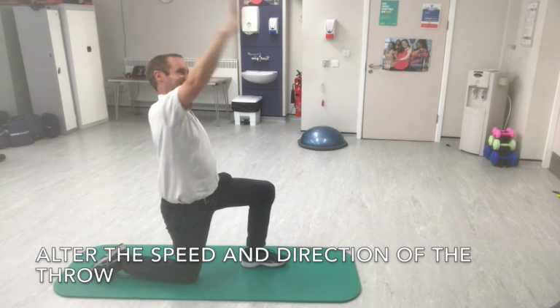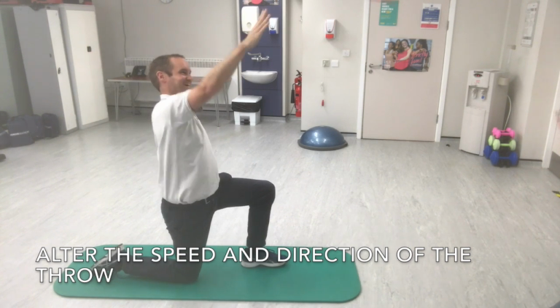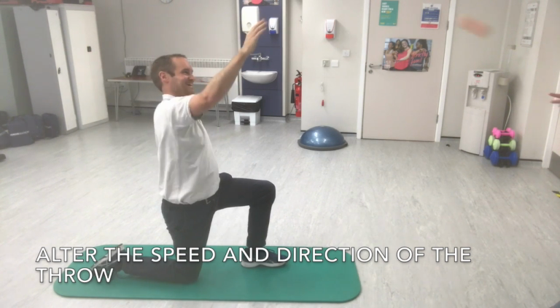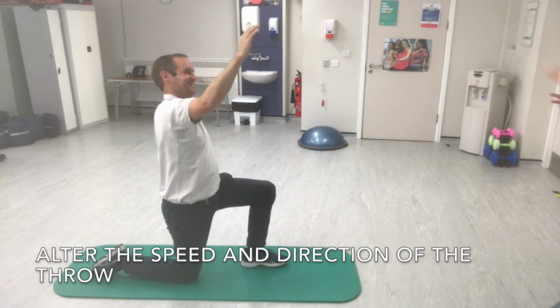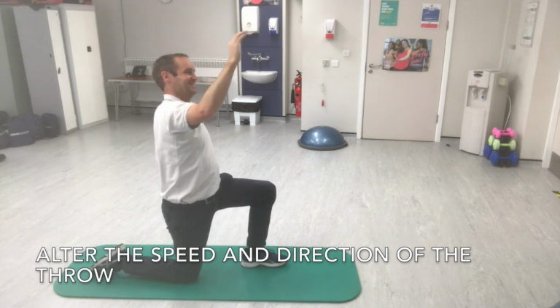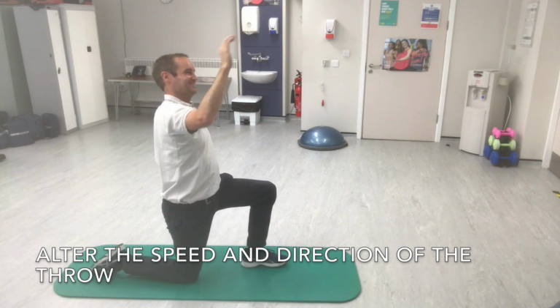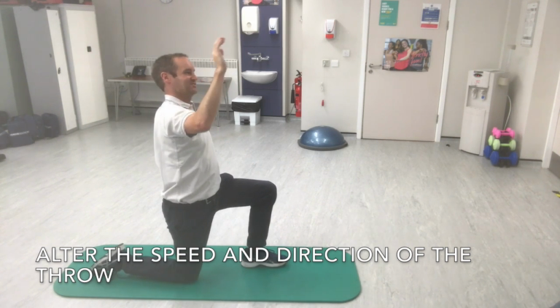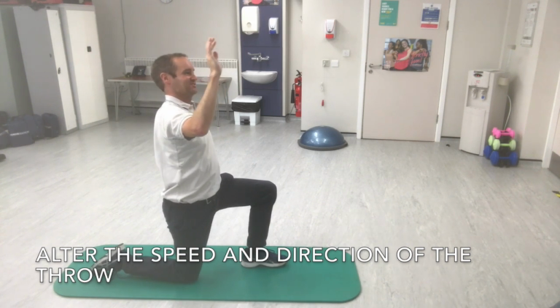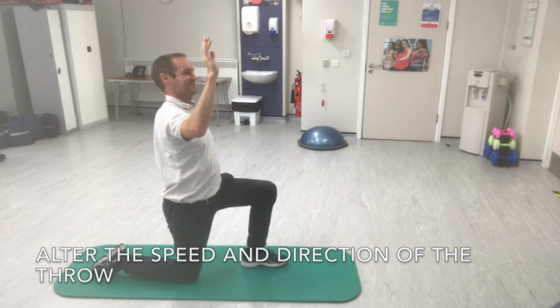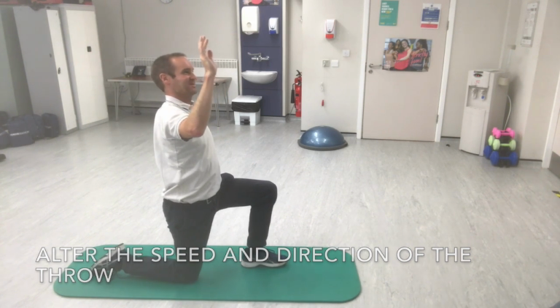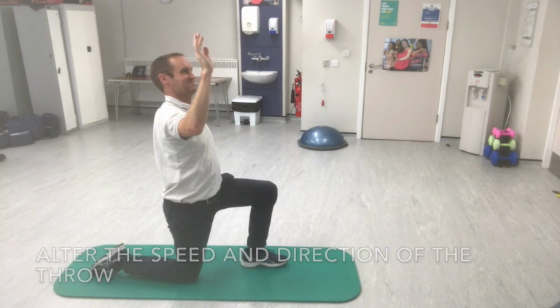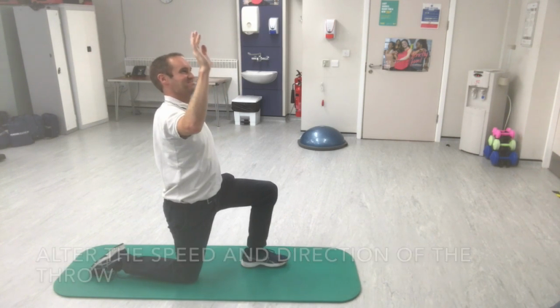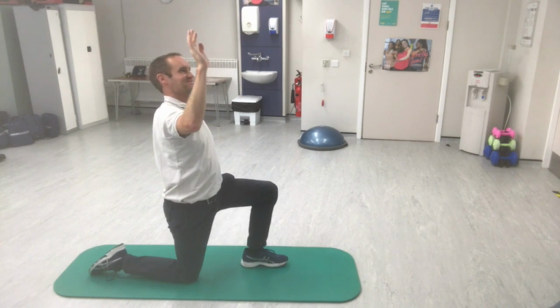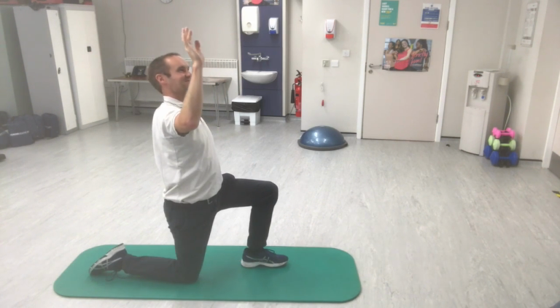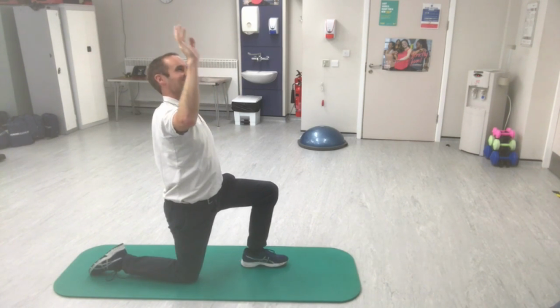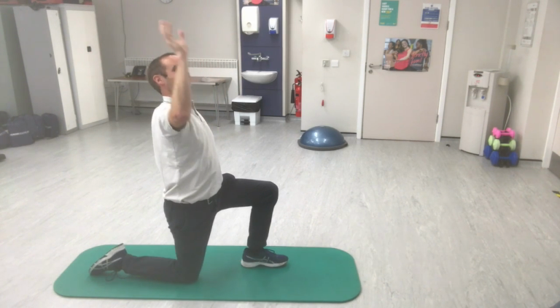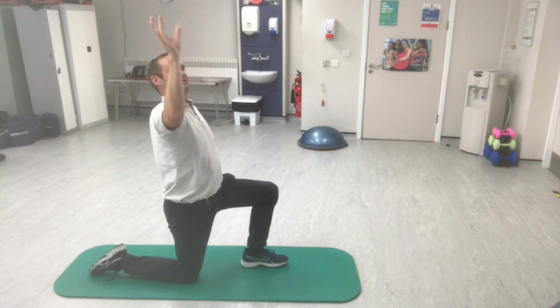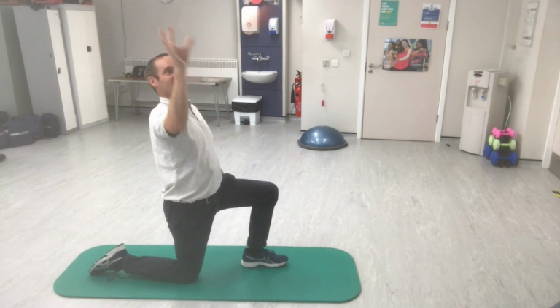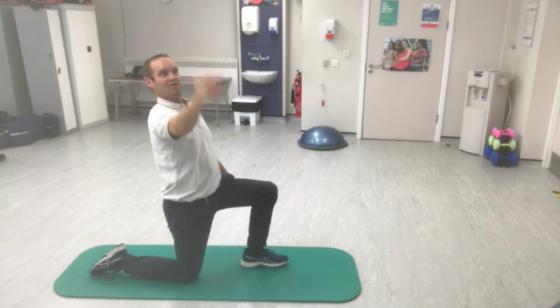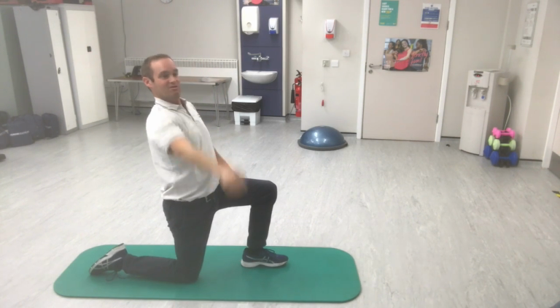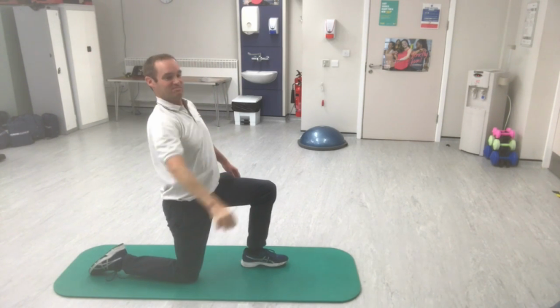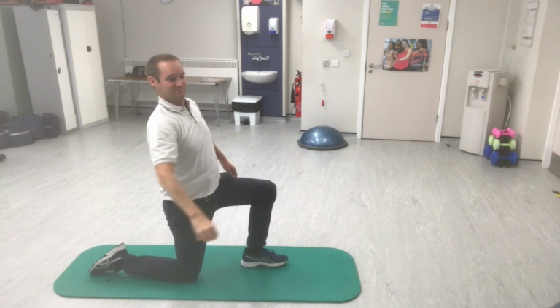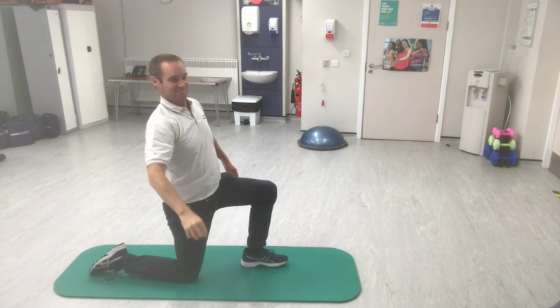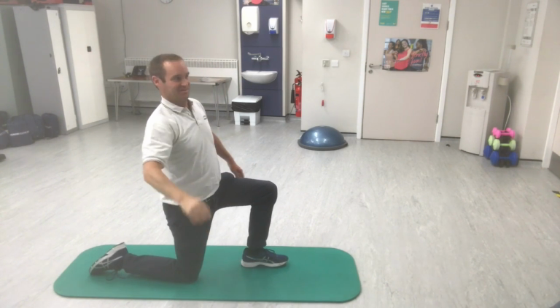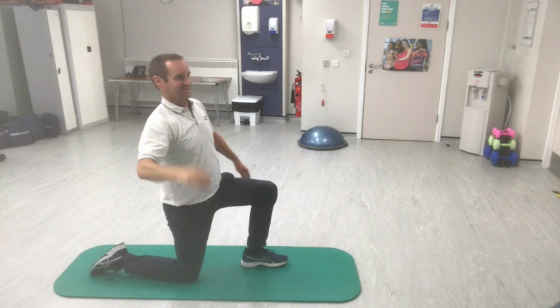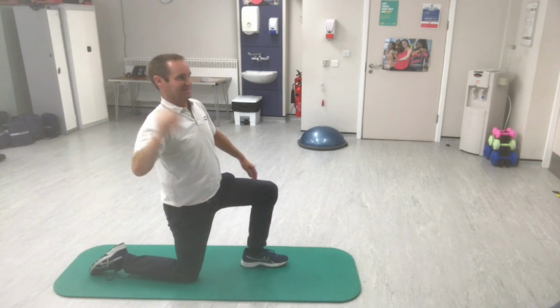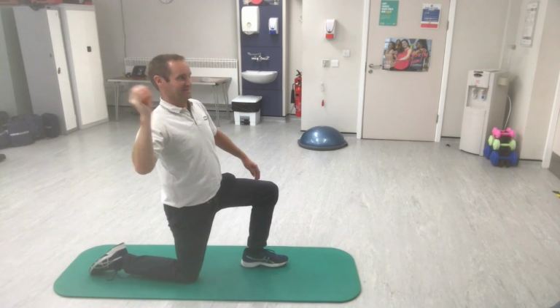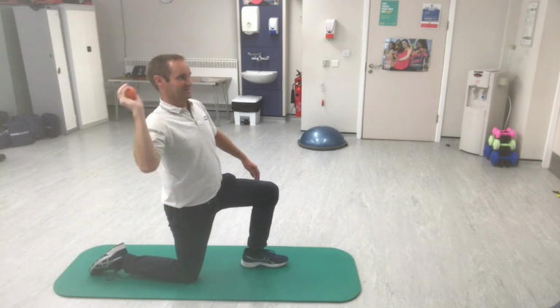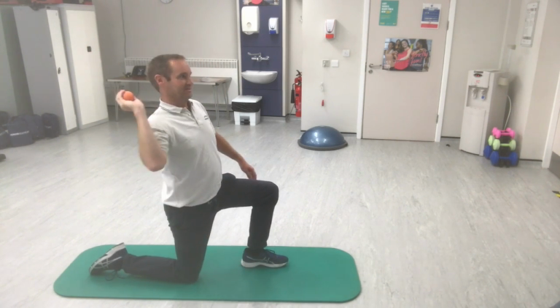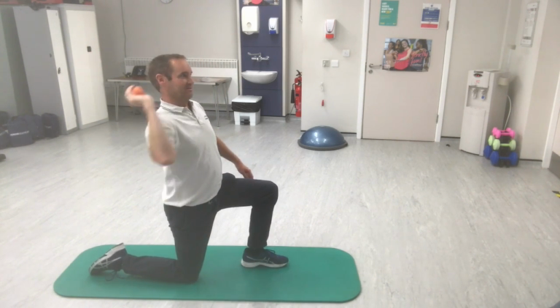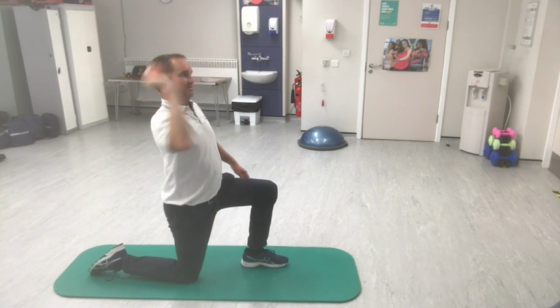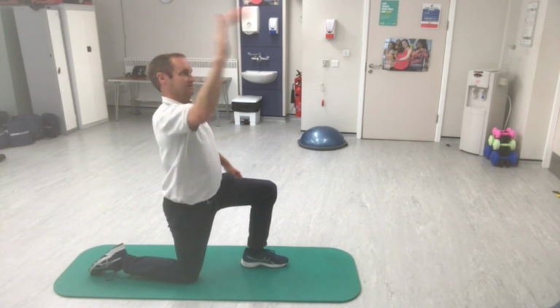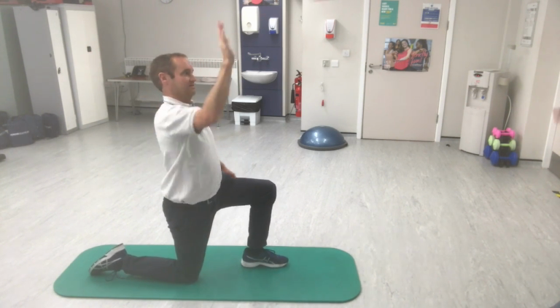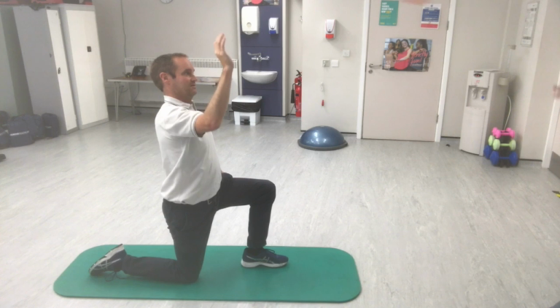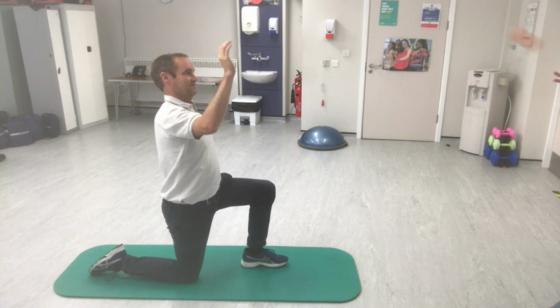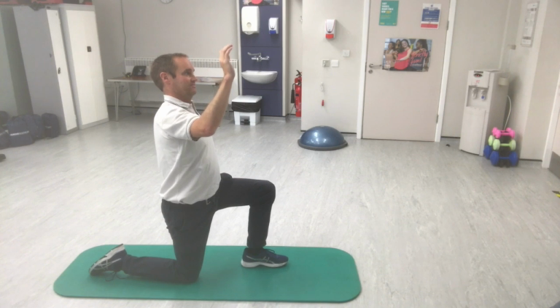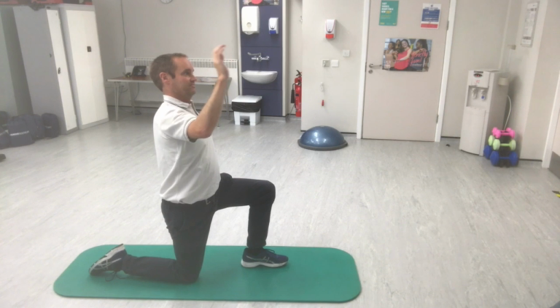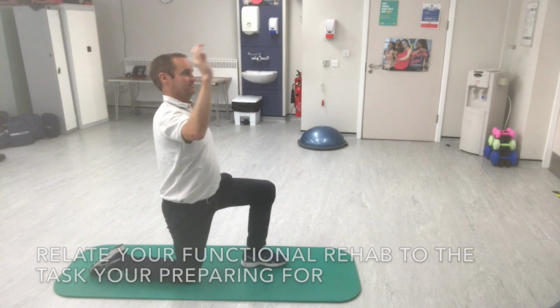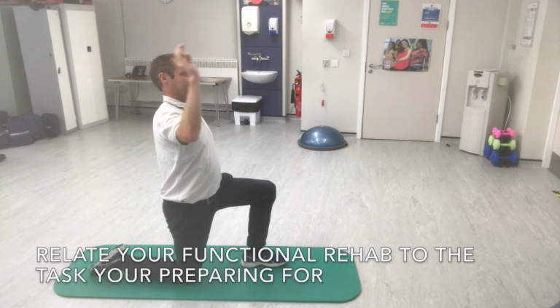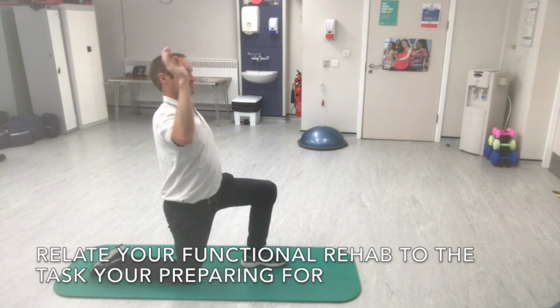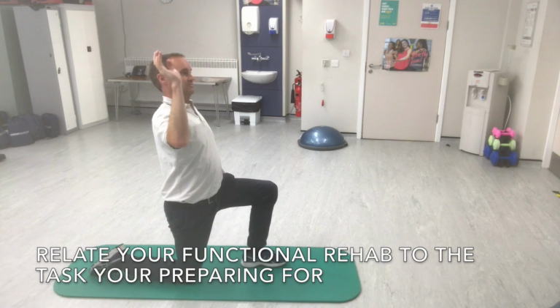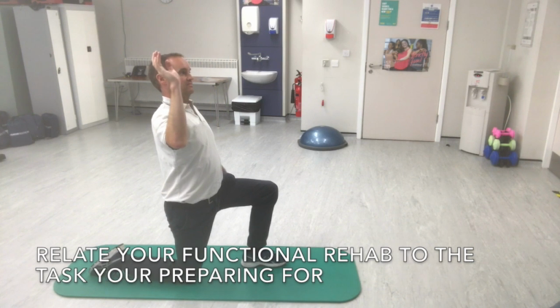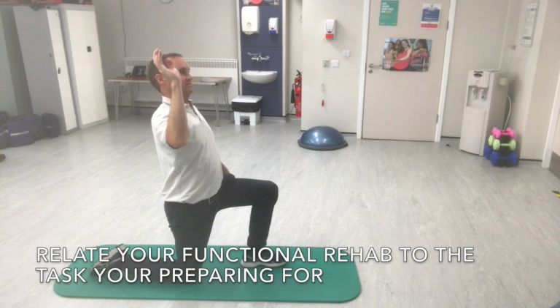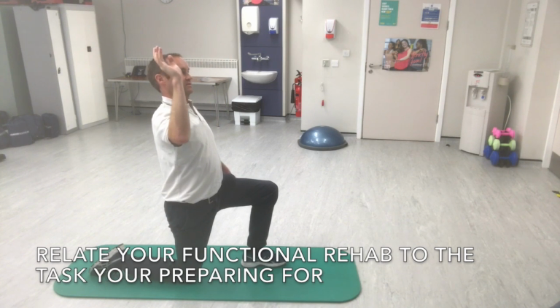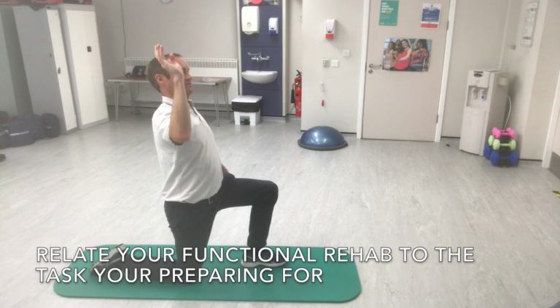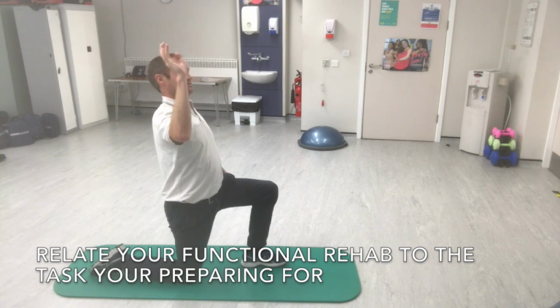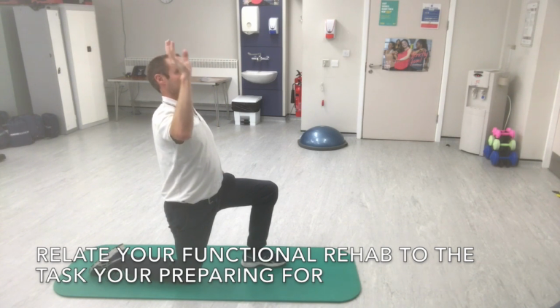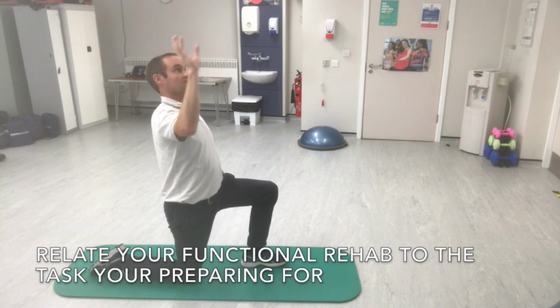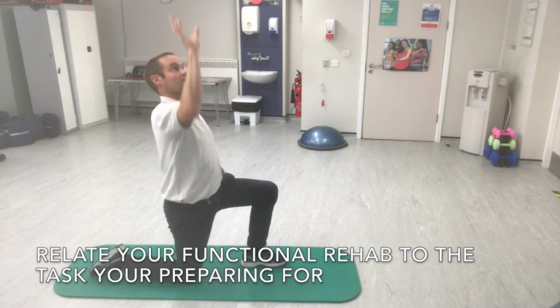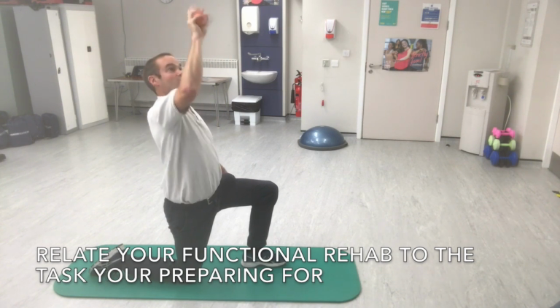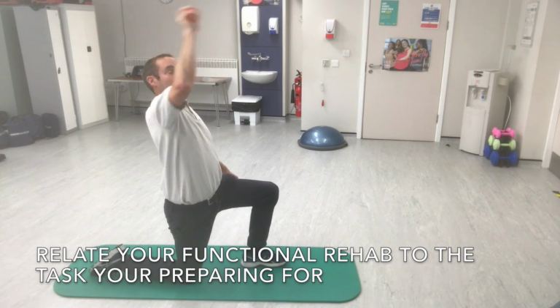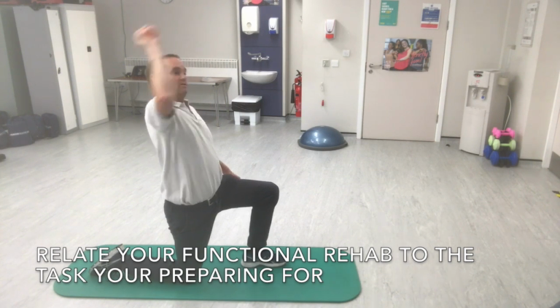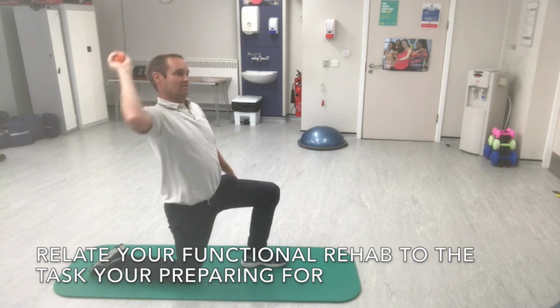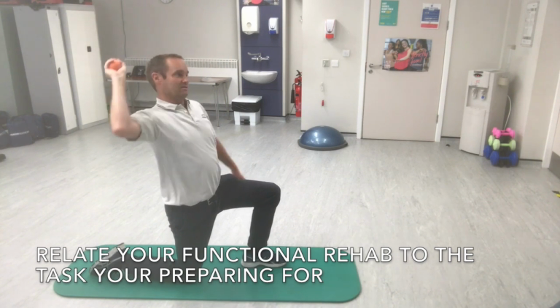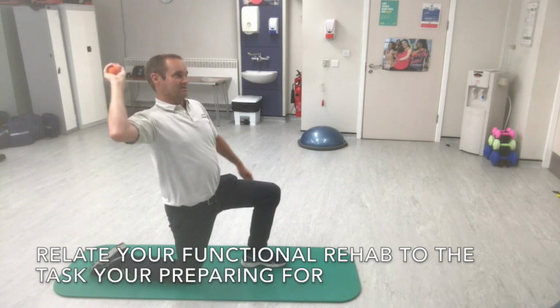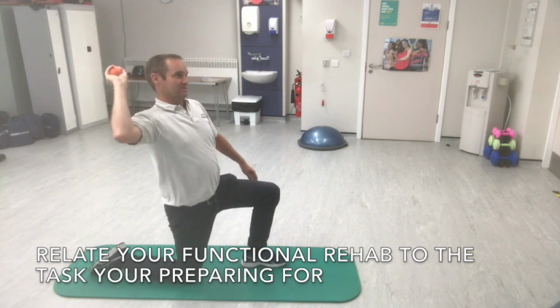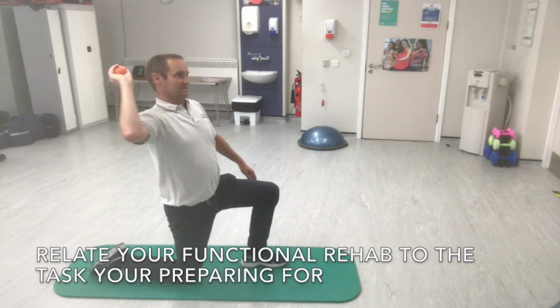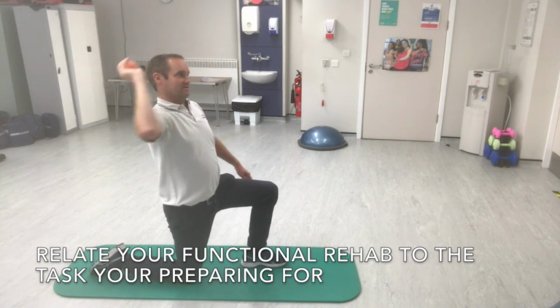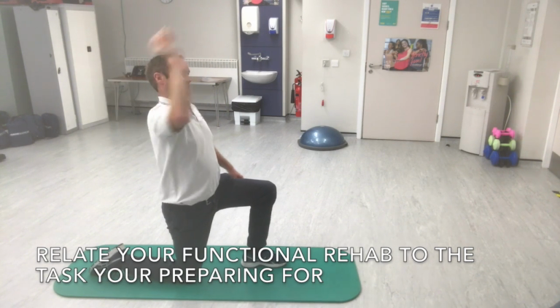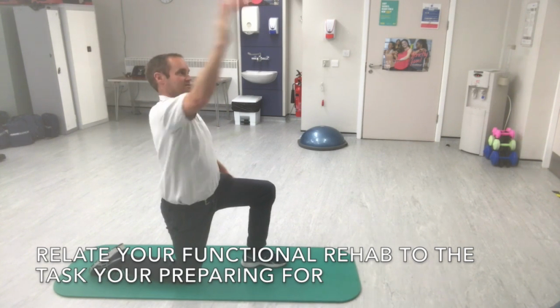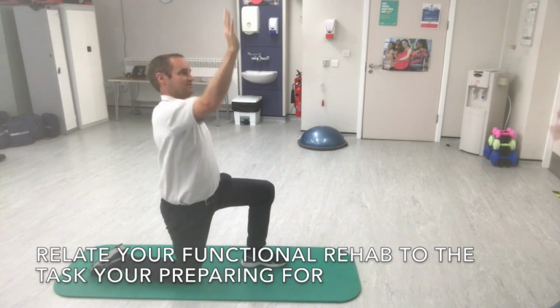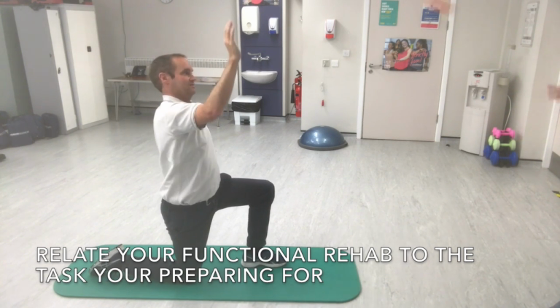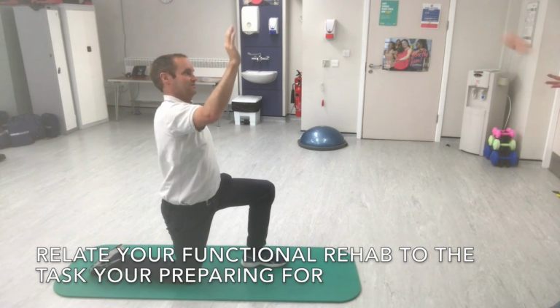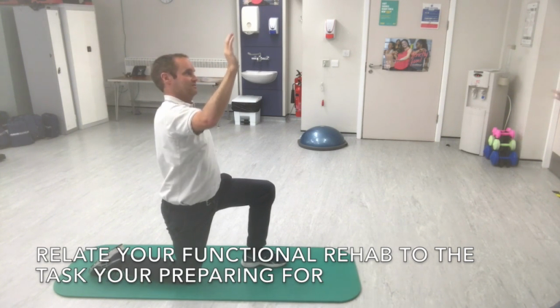You can alter the speed and velocity of a throw as well, and you generally want this task to relate to what you're trying to get the shoulder back to.